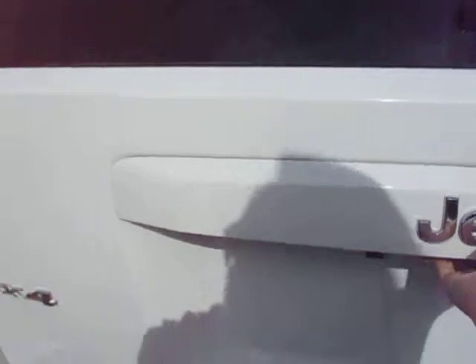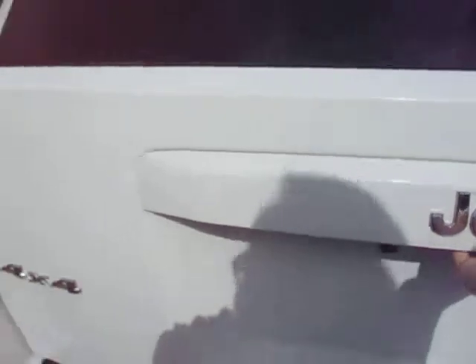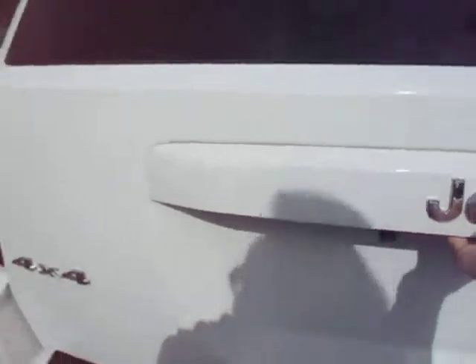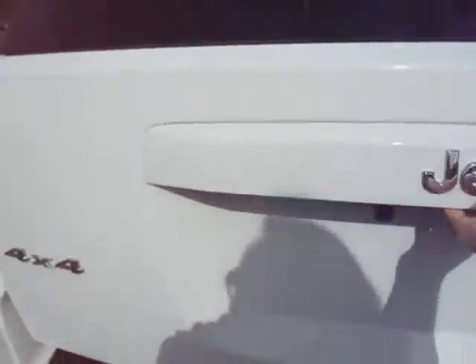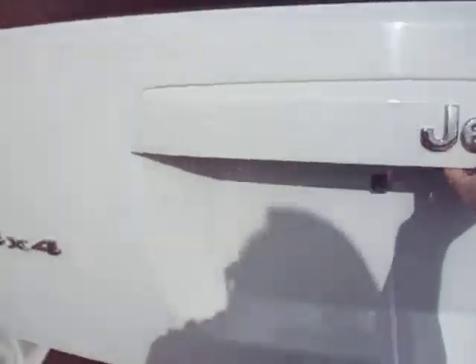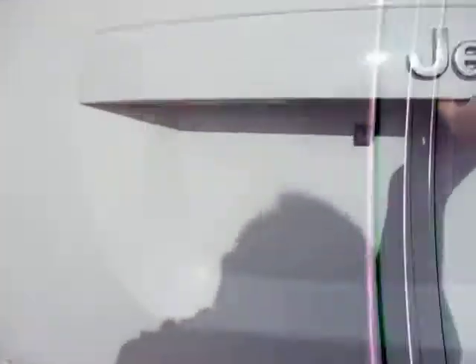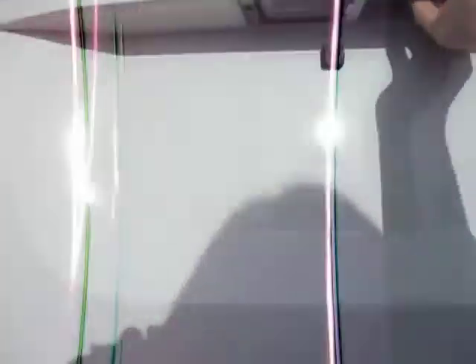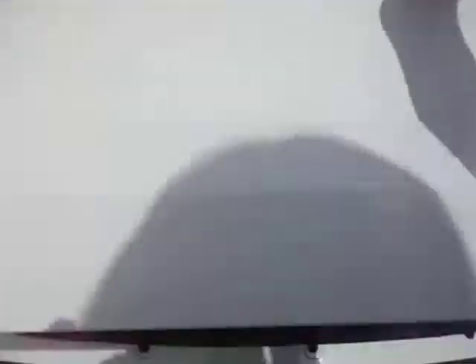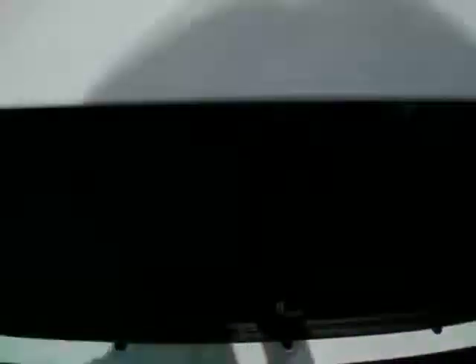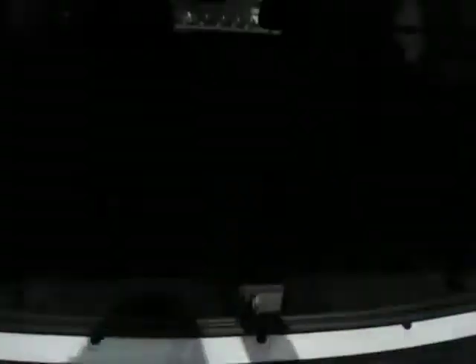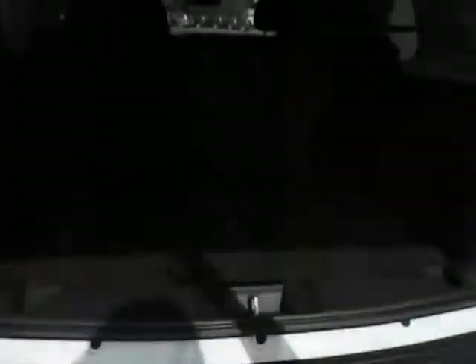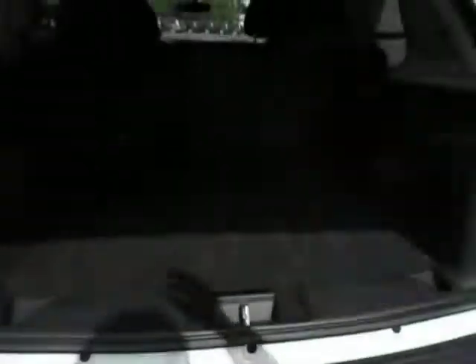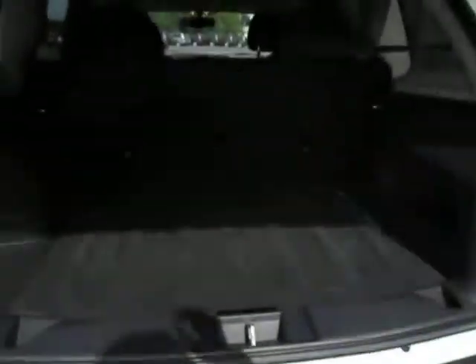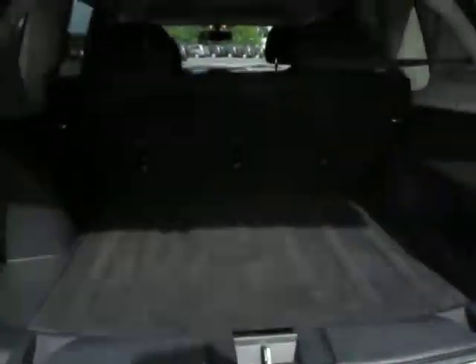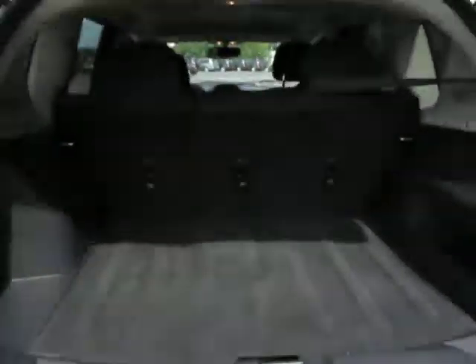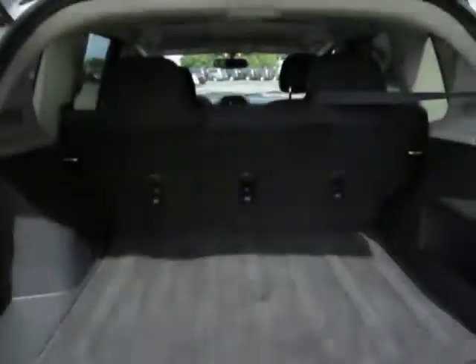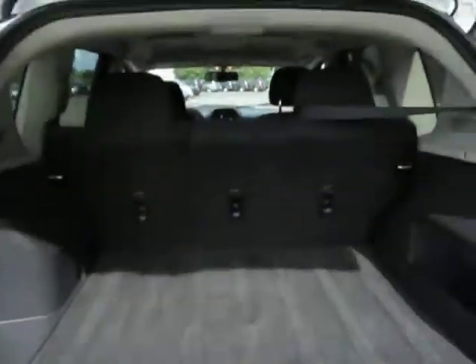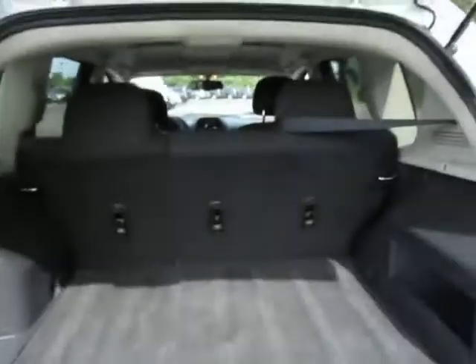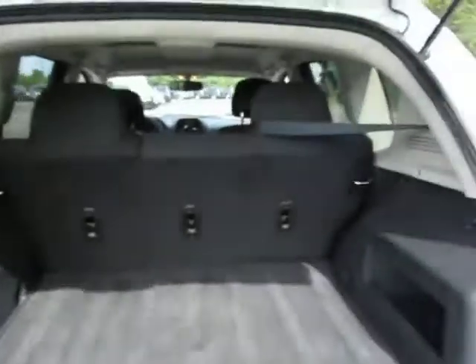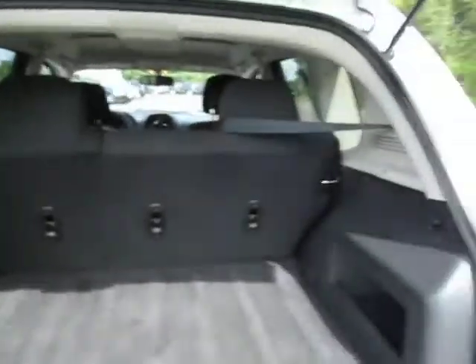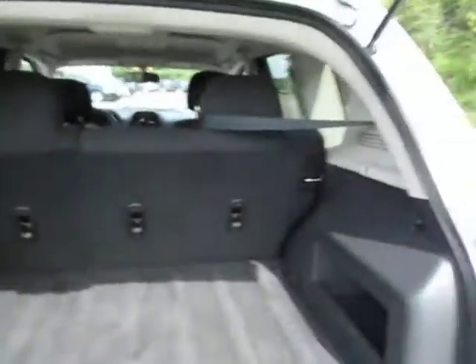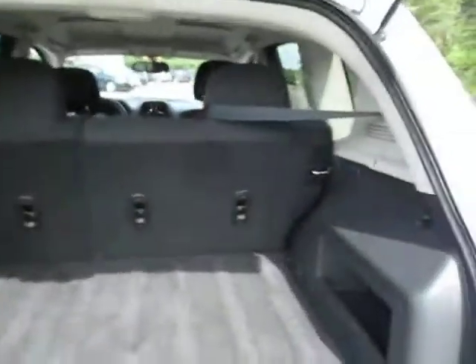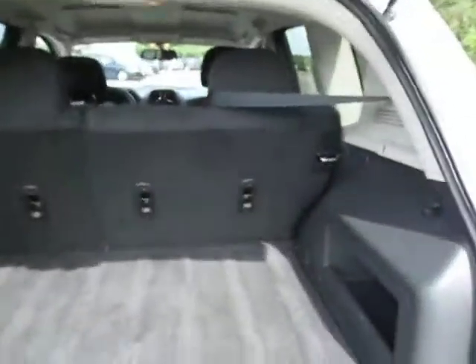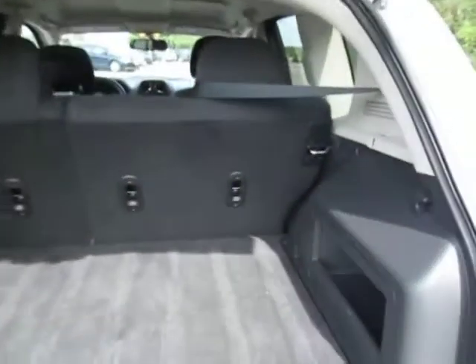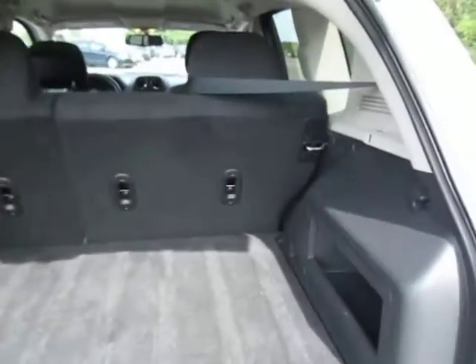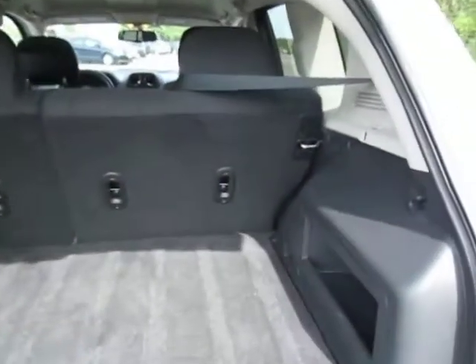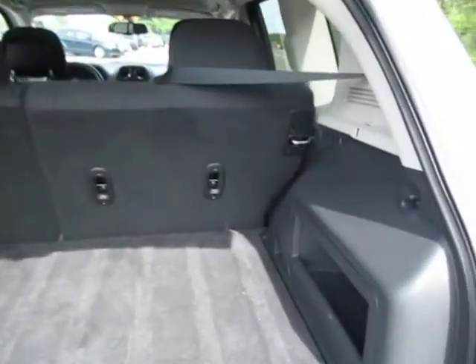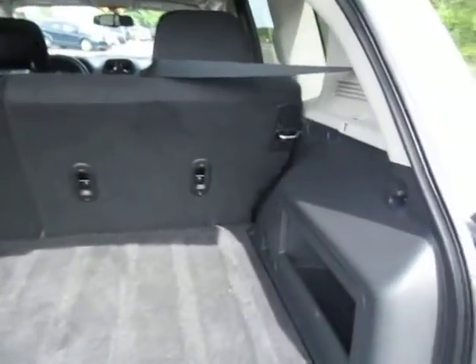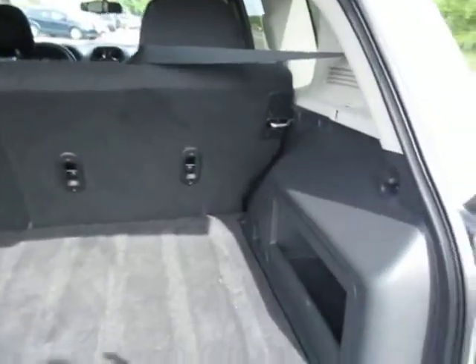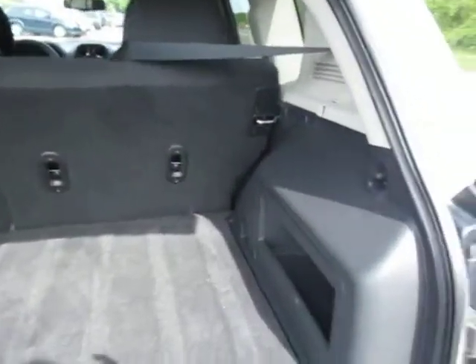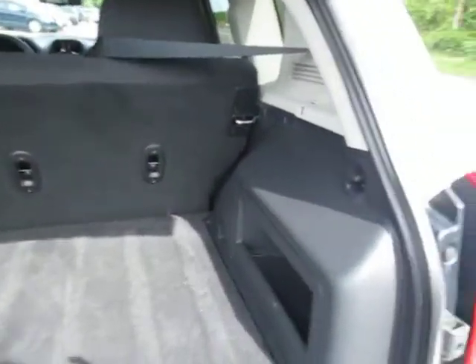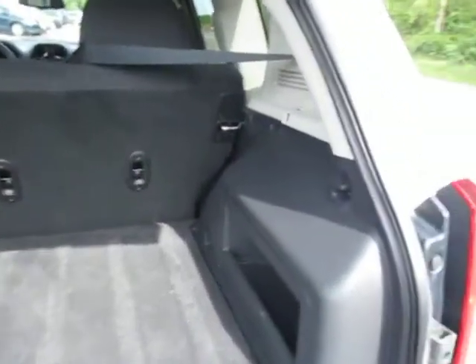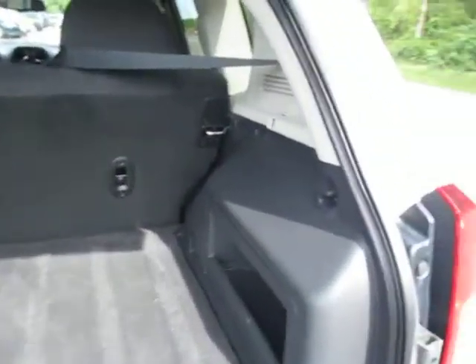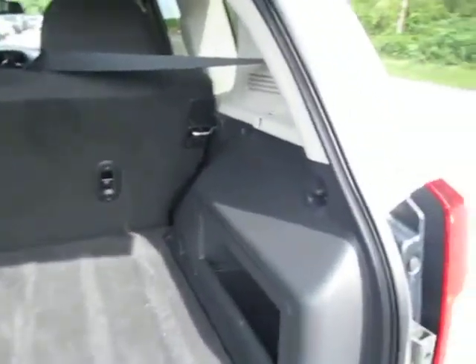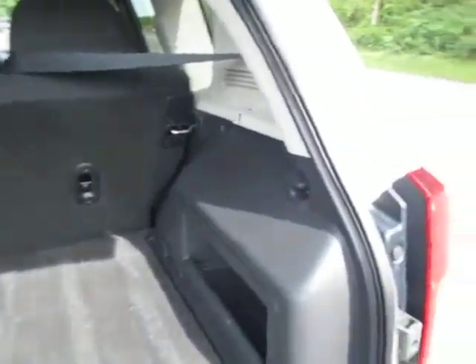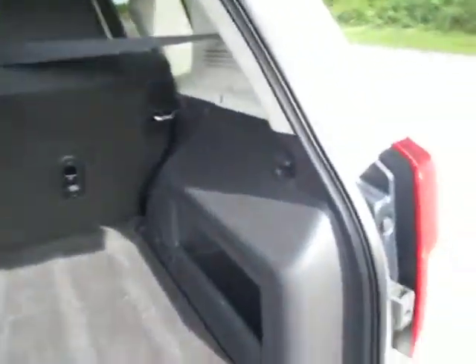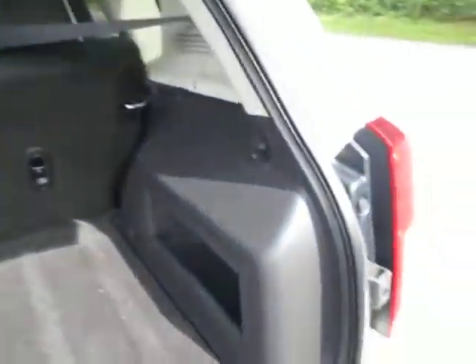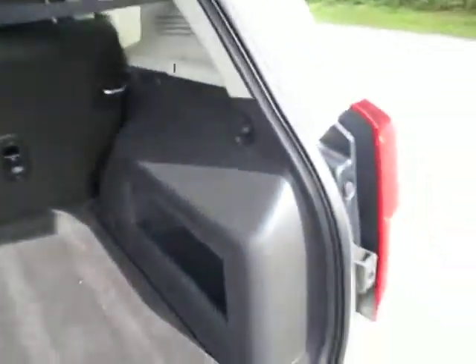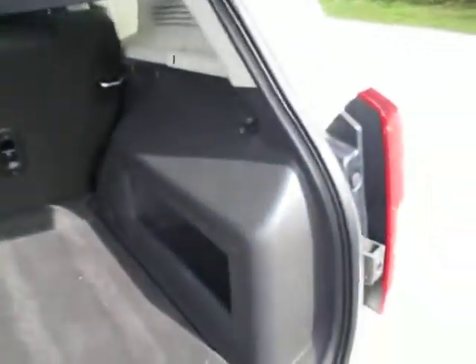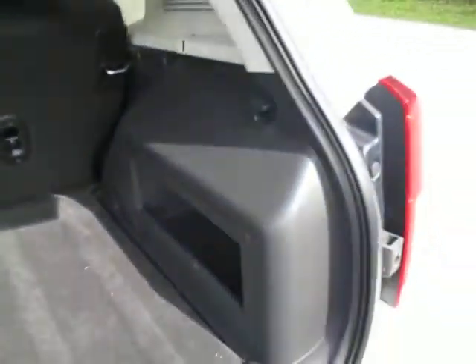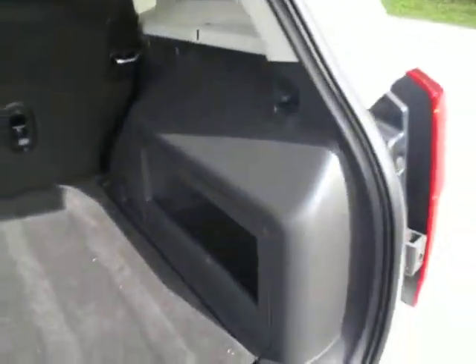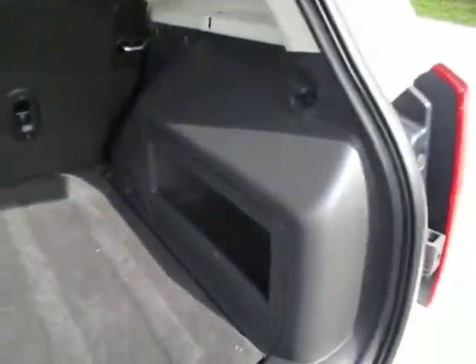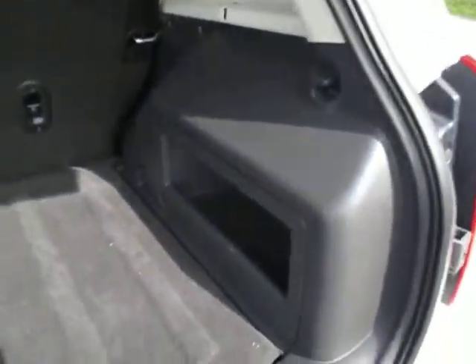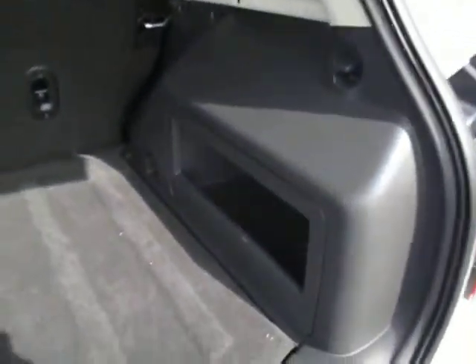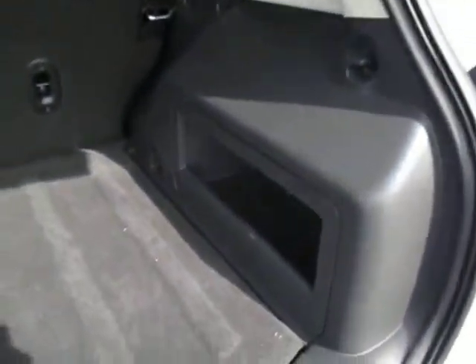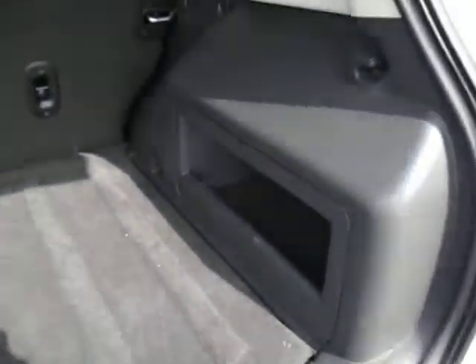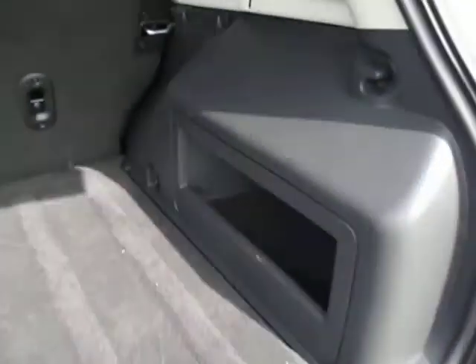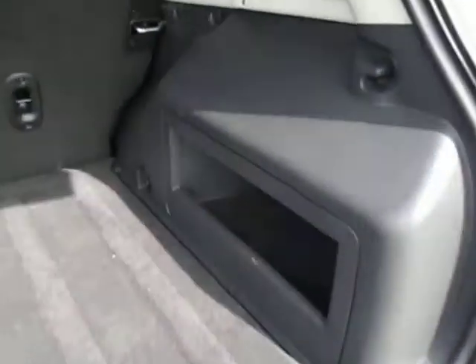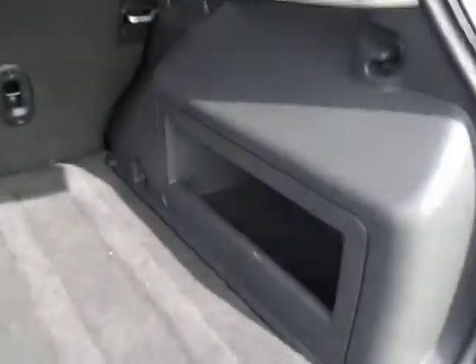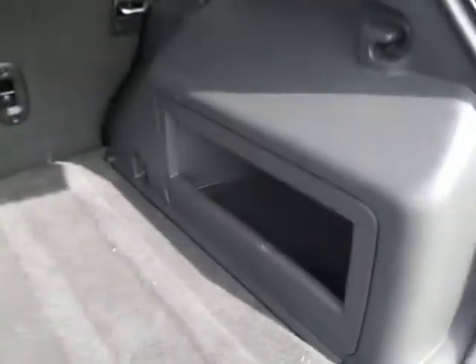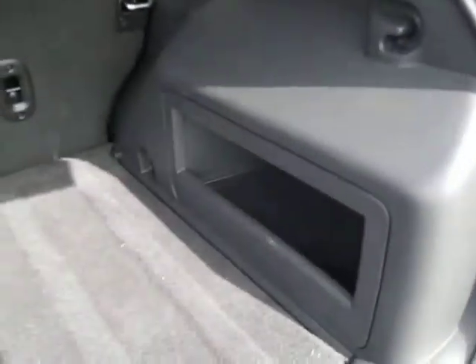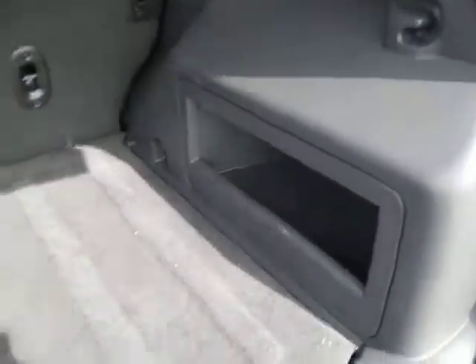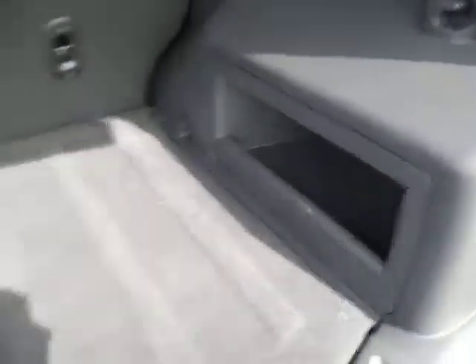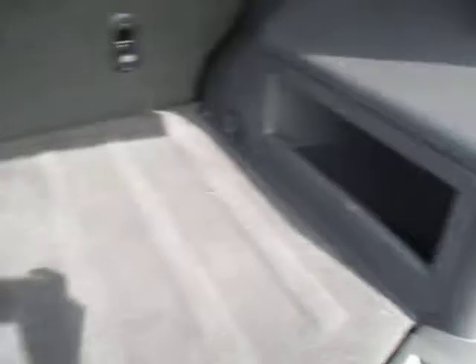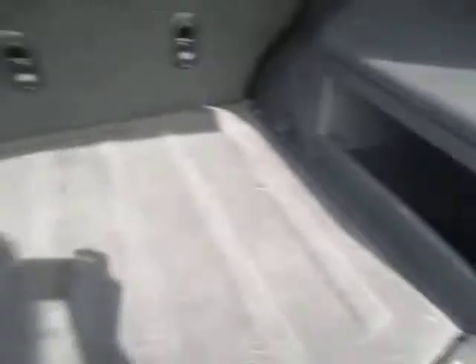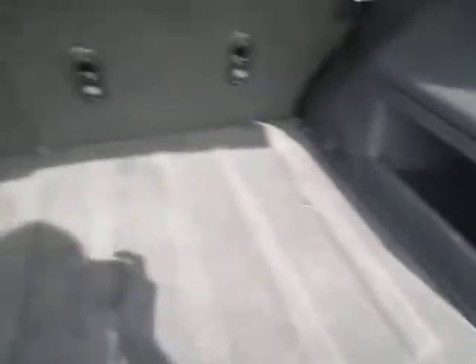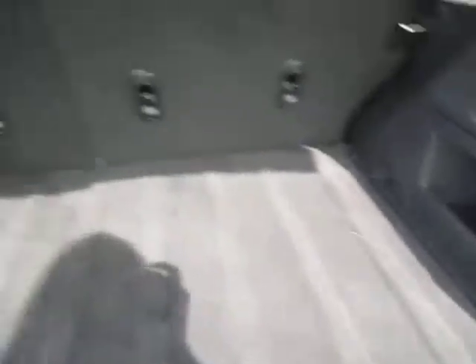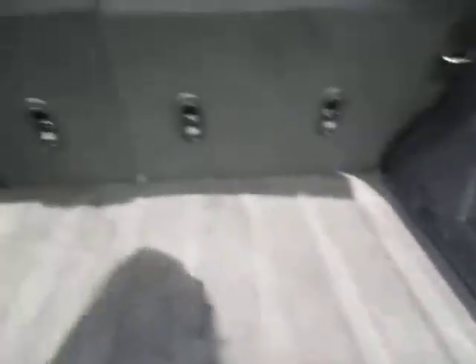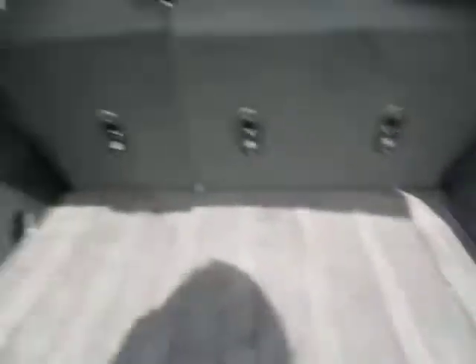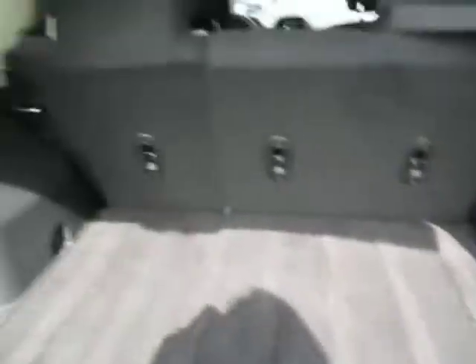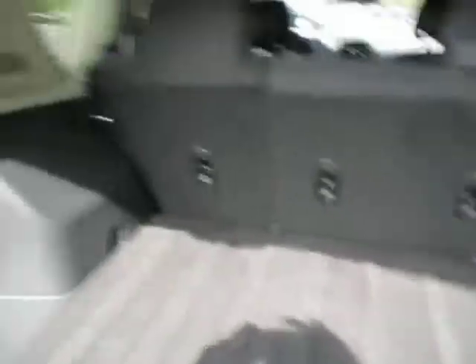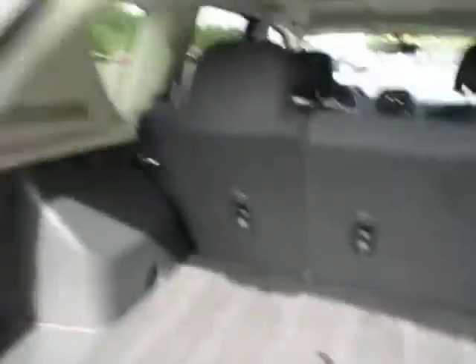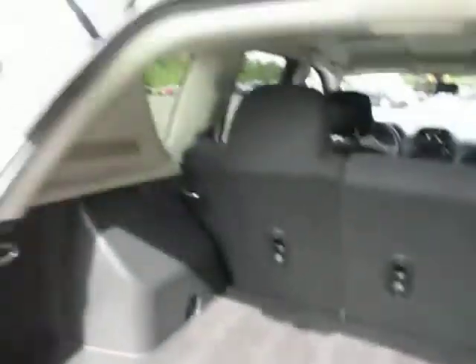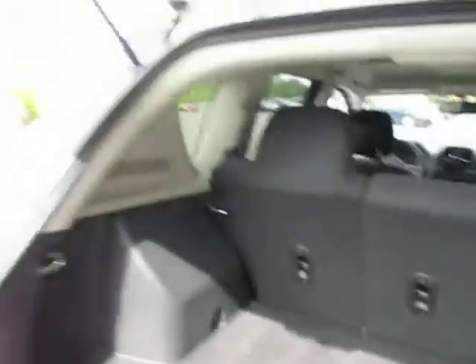Open up the back hatch and you've got lots of room for storage. Dark interior back here with a little storage cubby to the right.